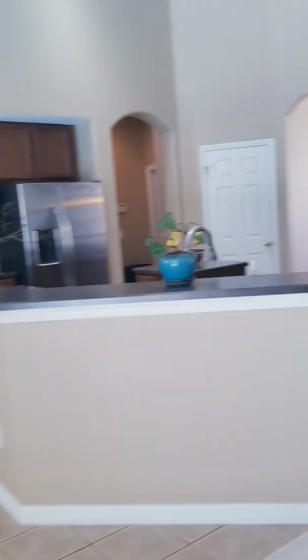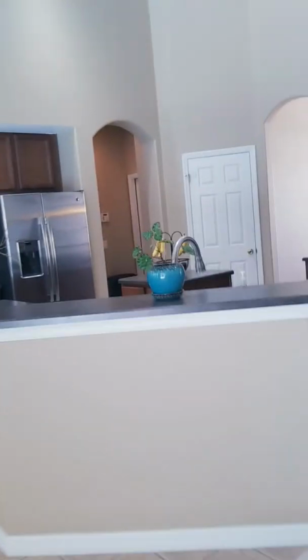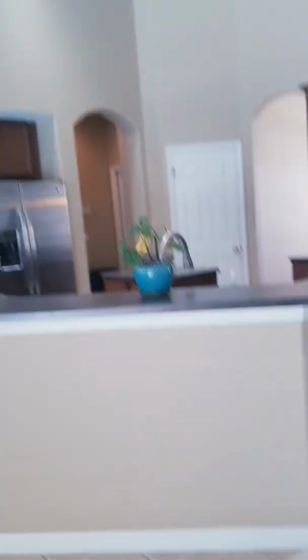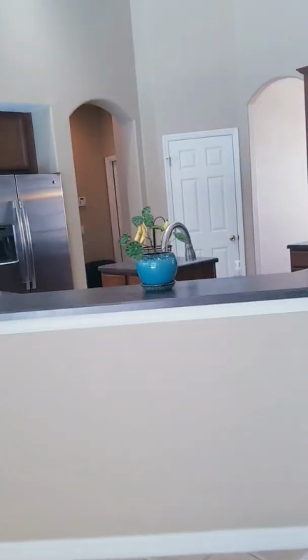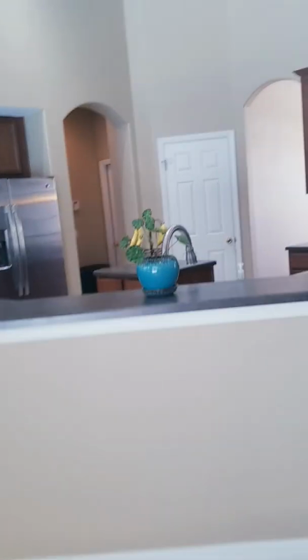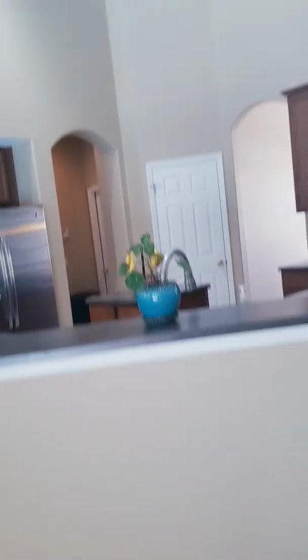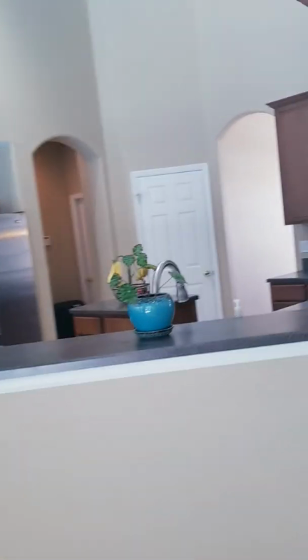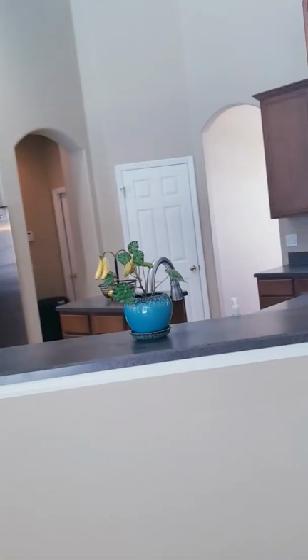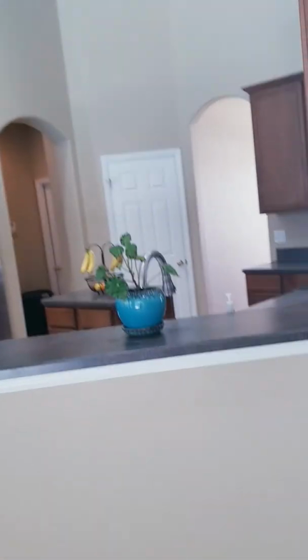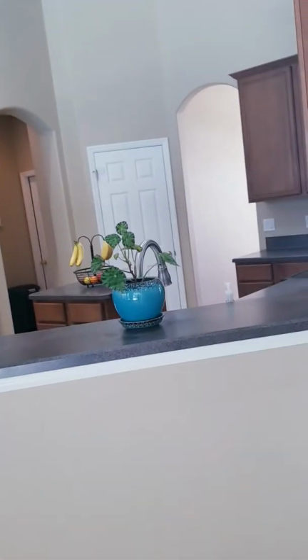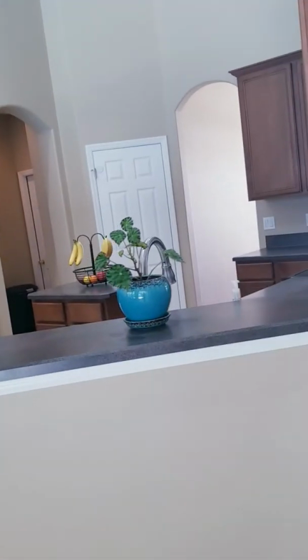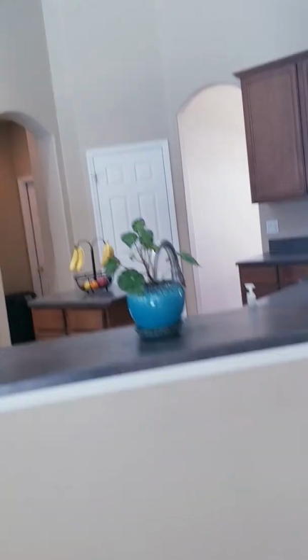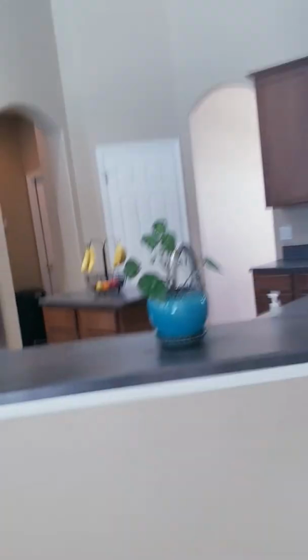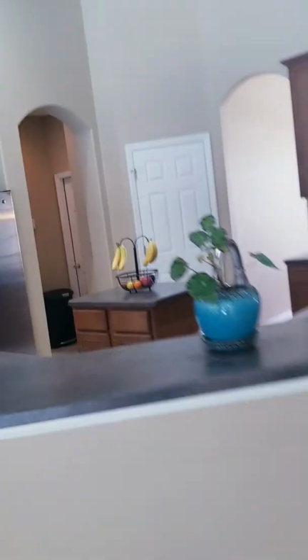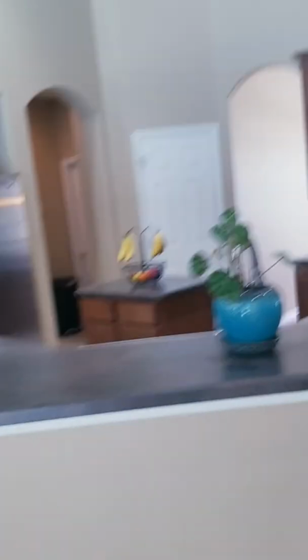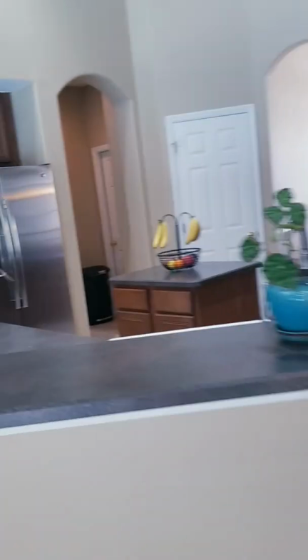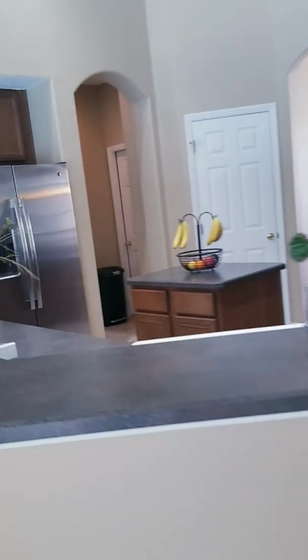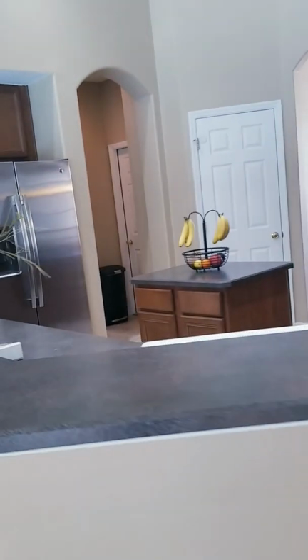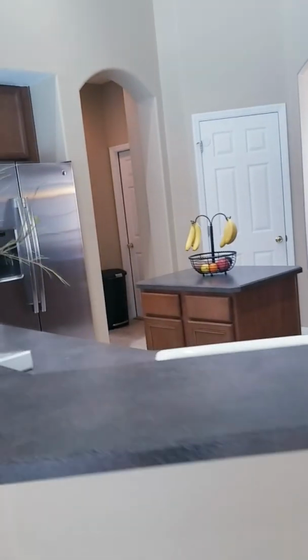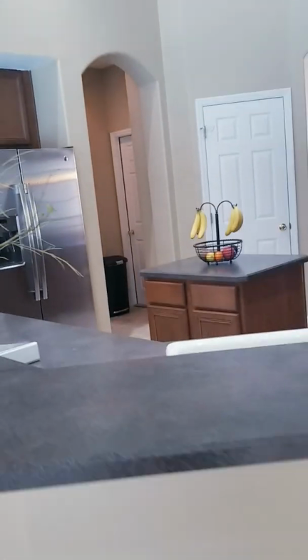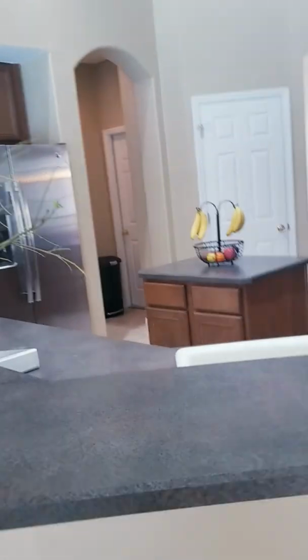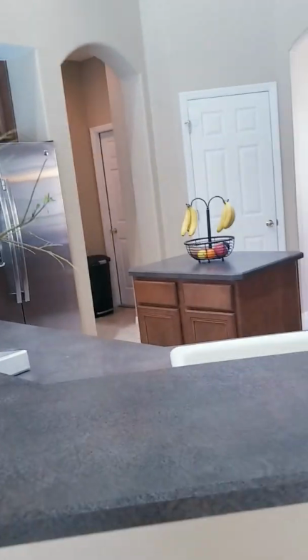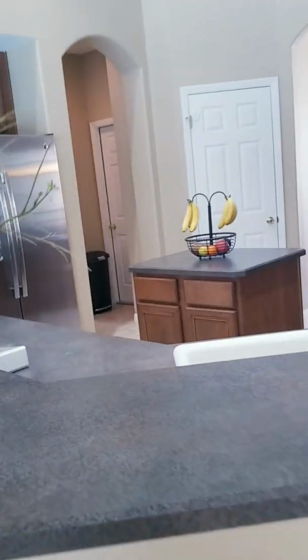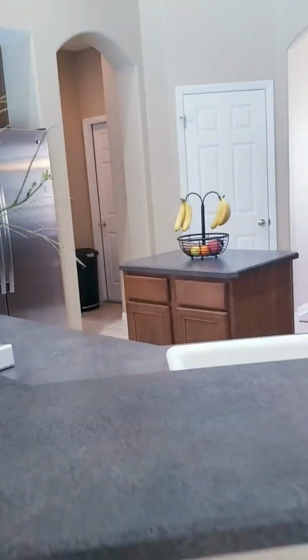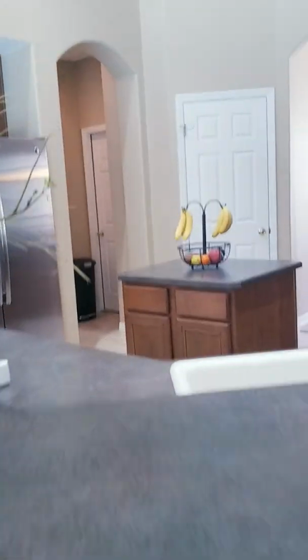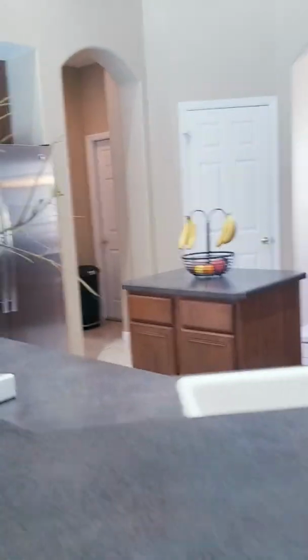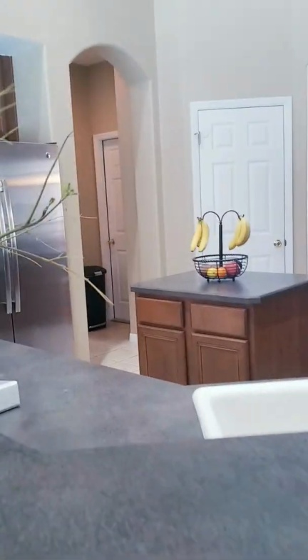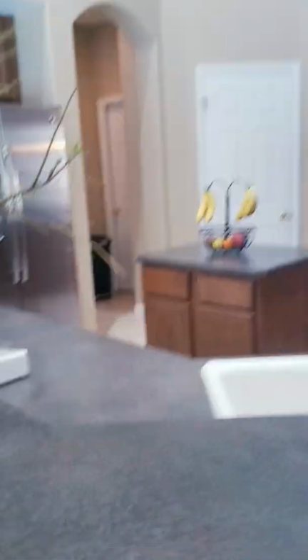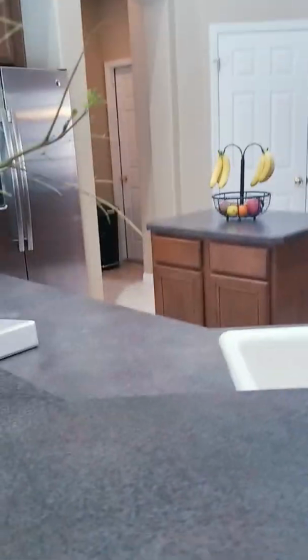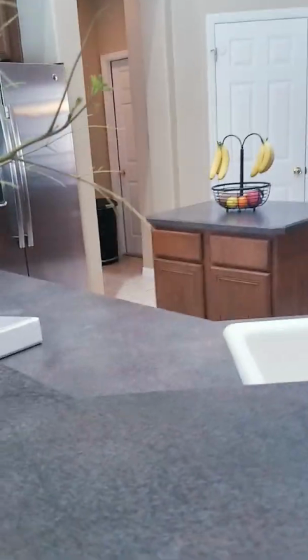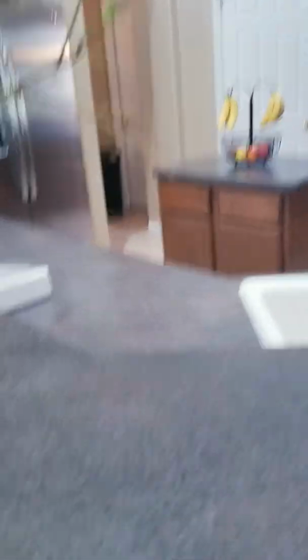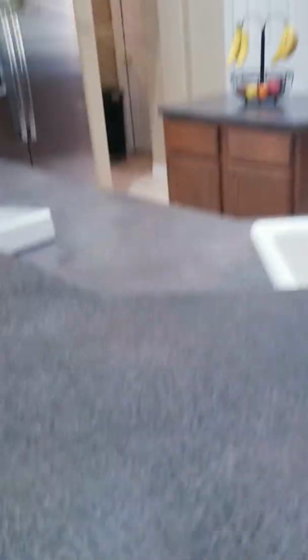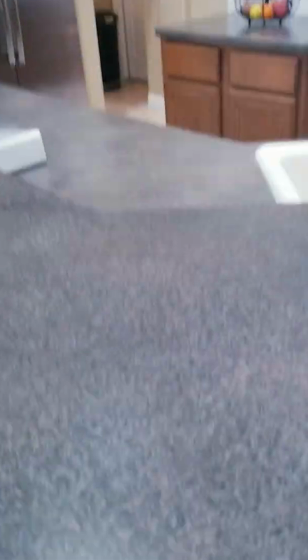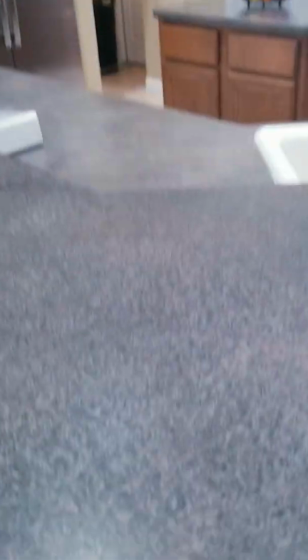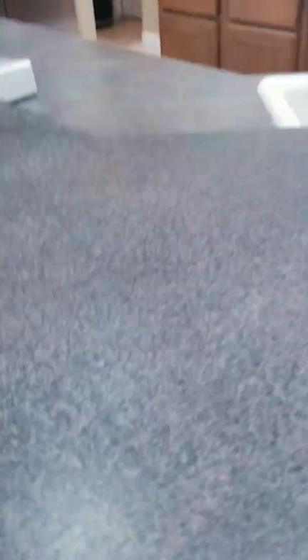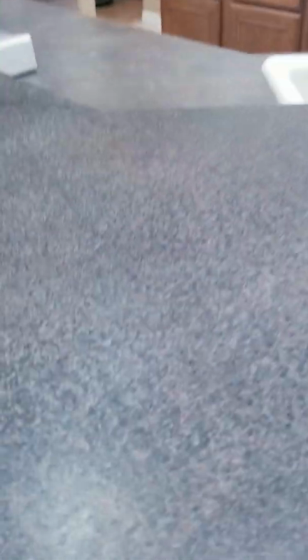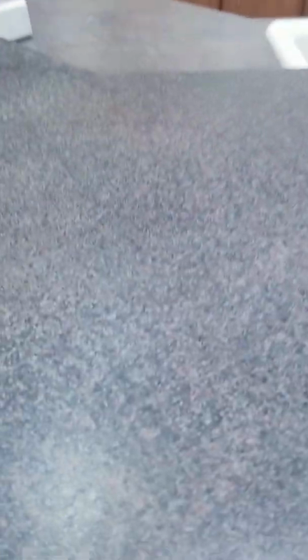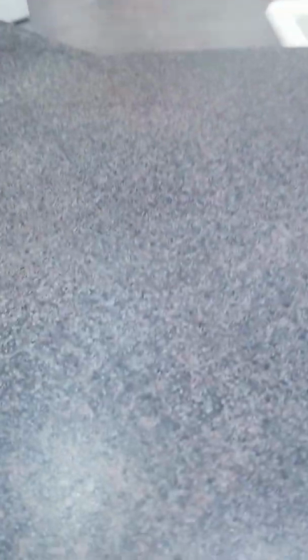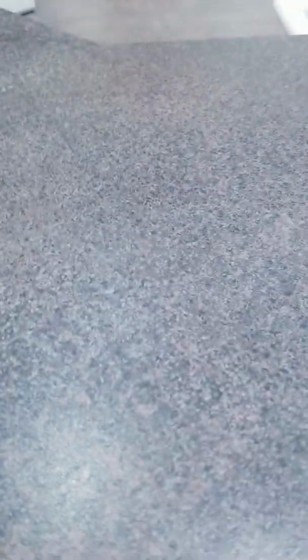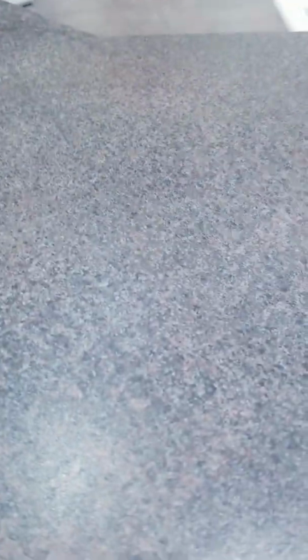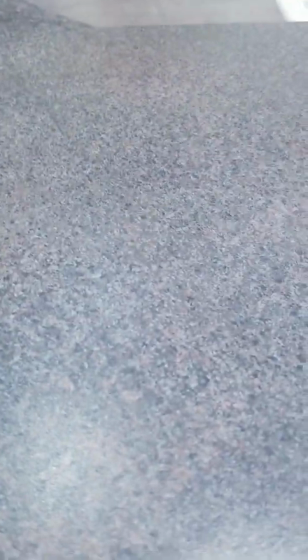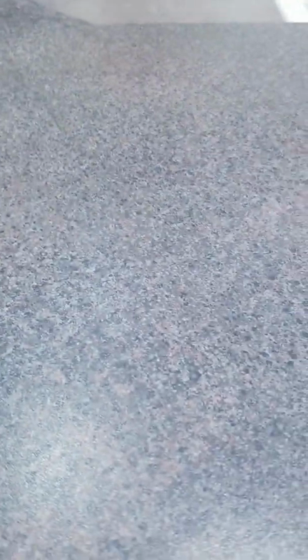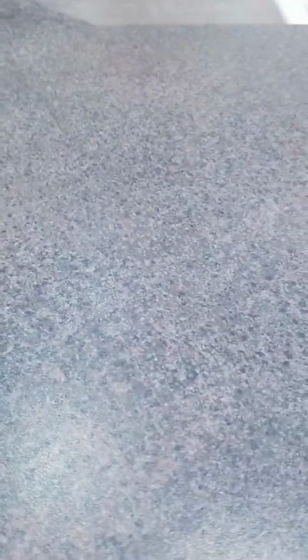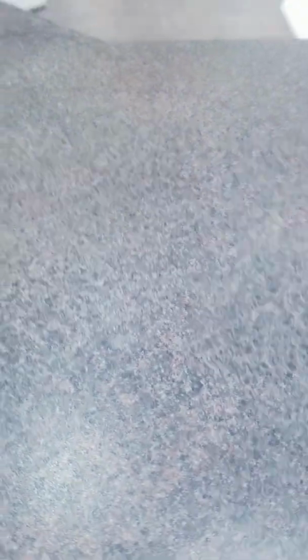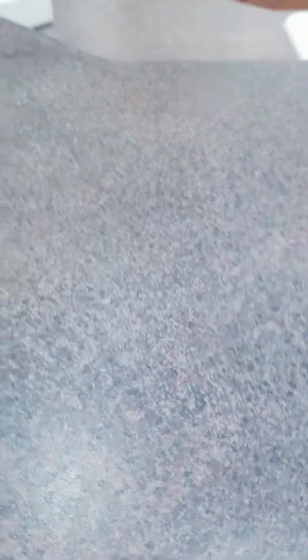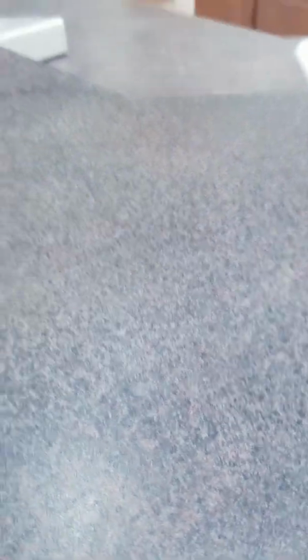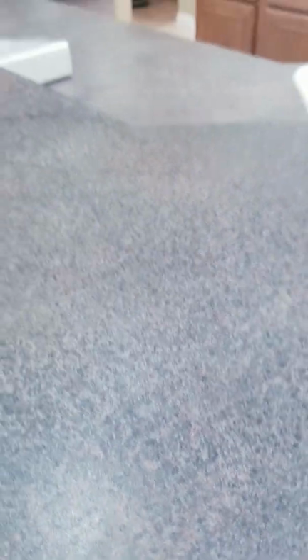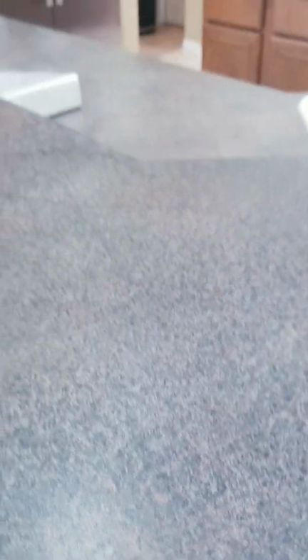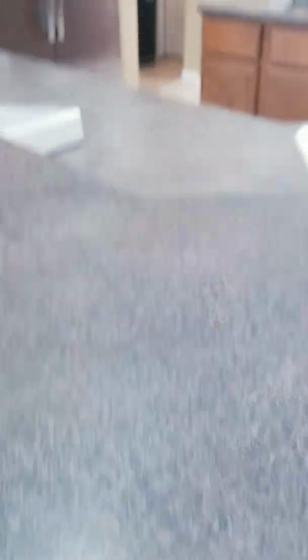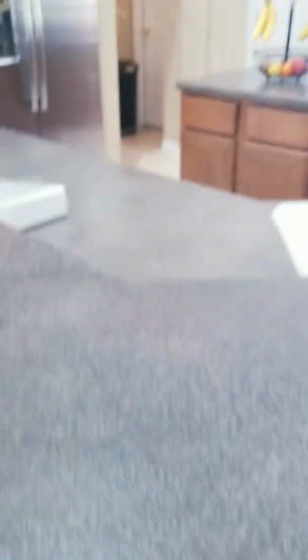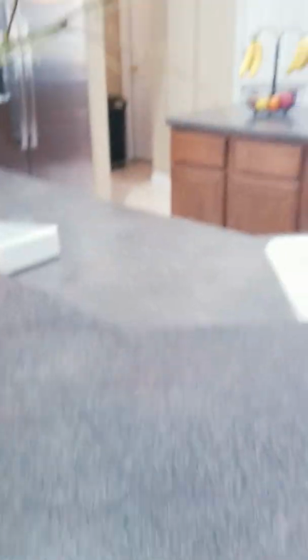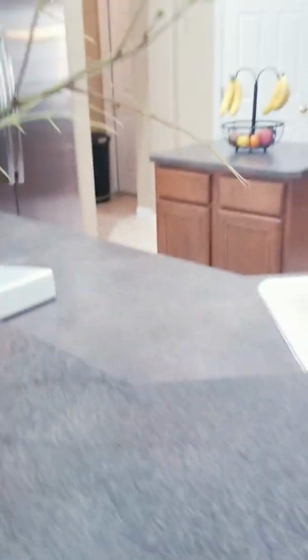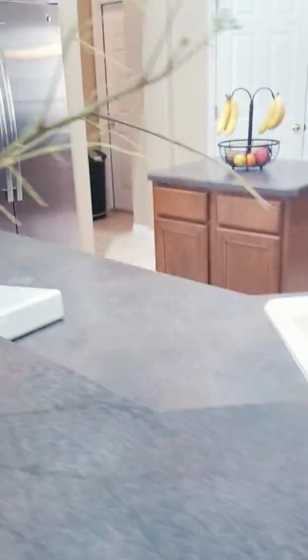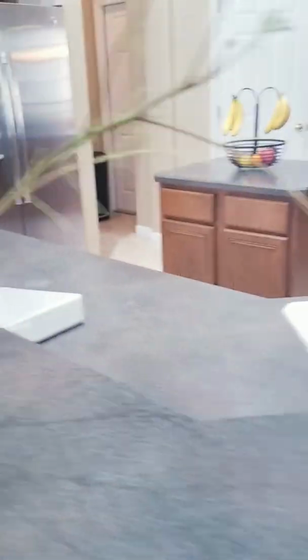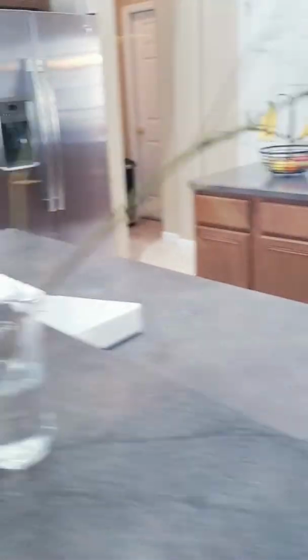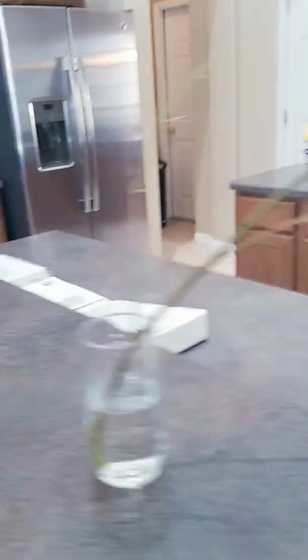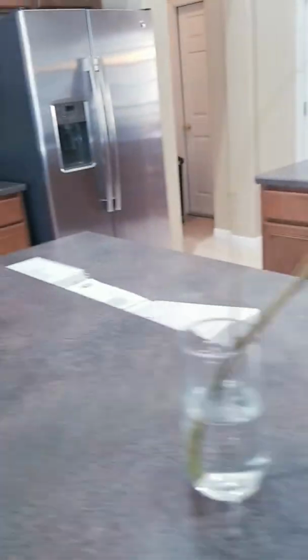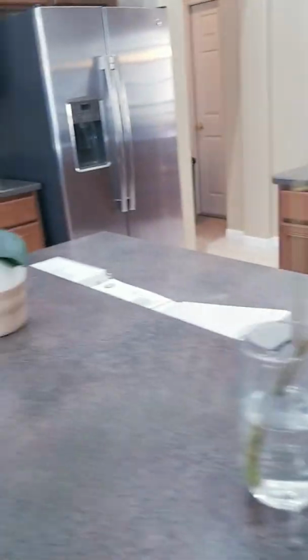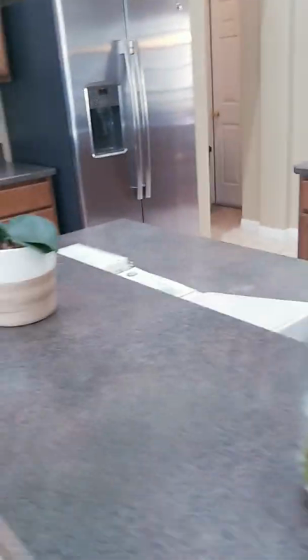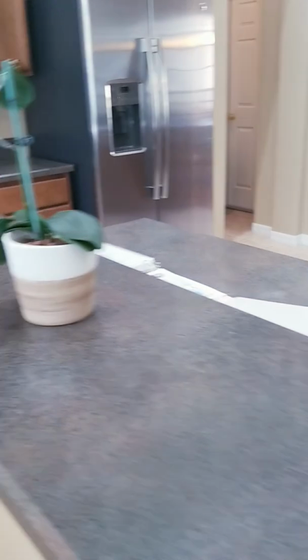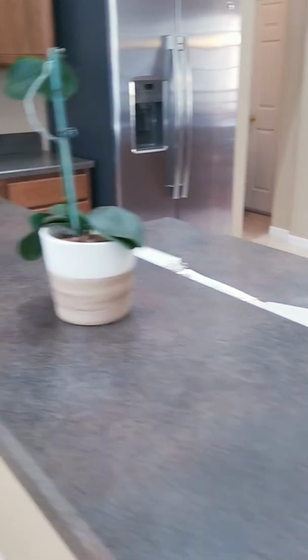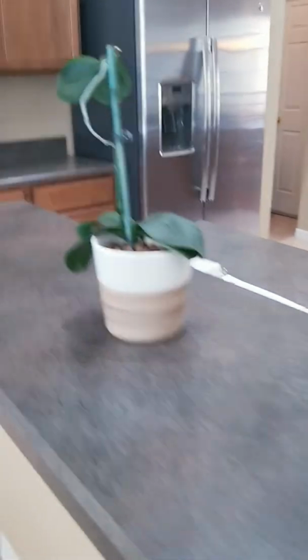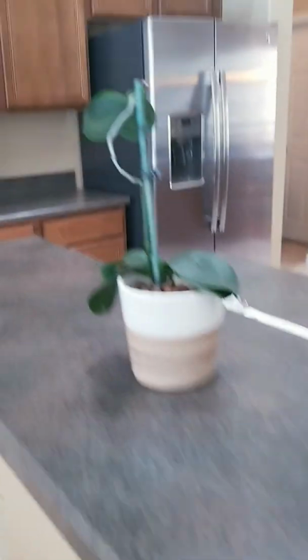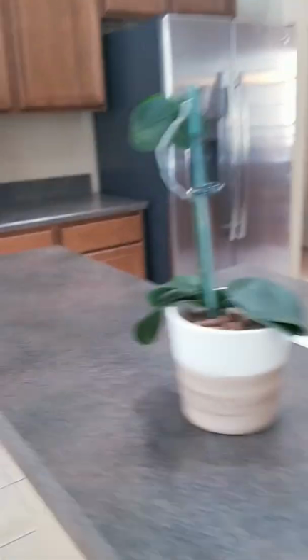Here's your kitchen. This is formica, but it is in great condition.